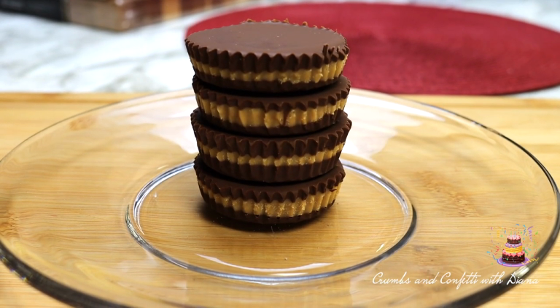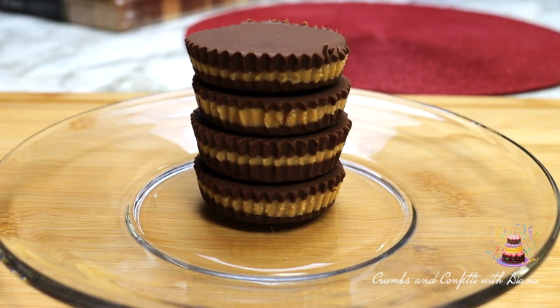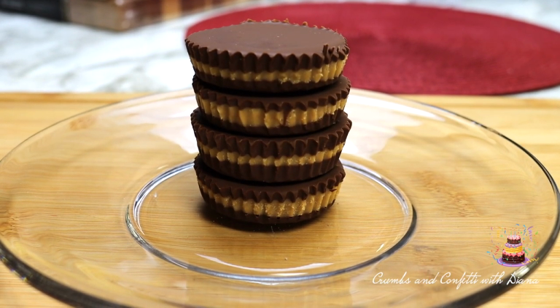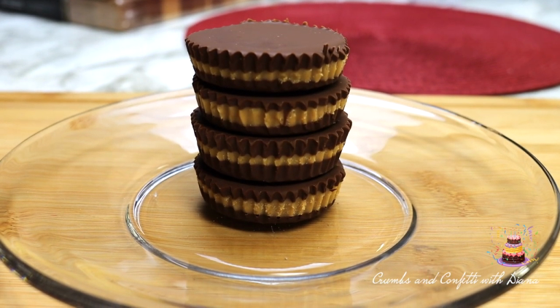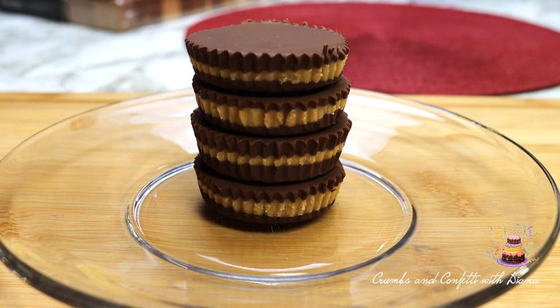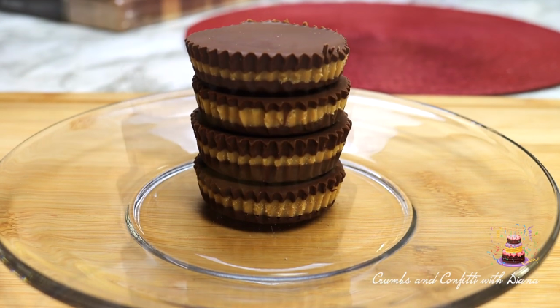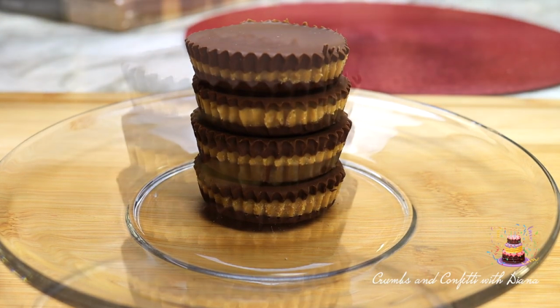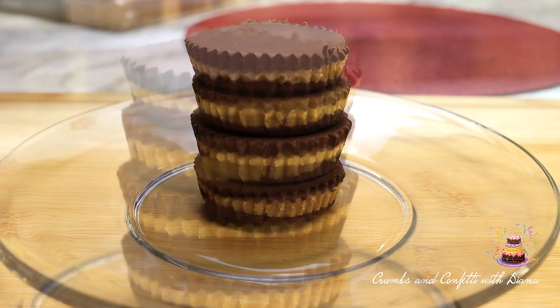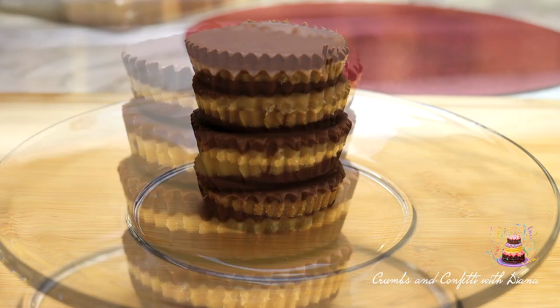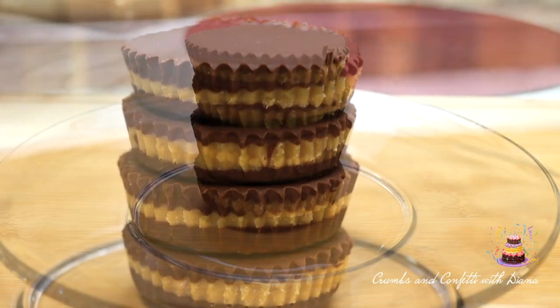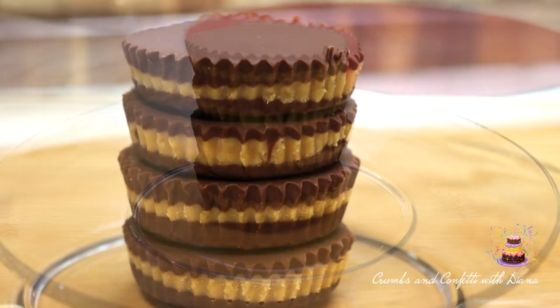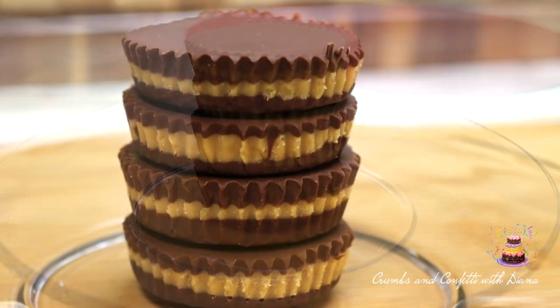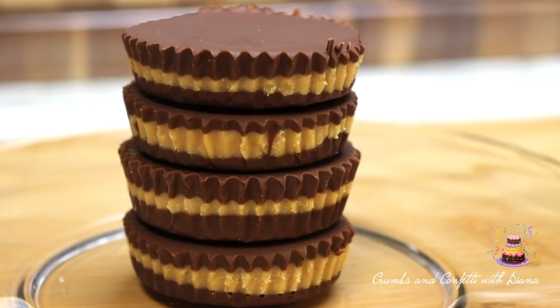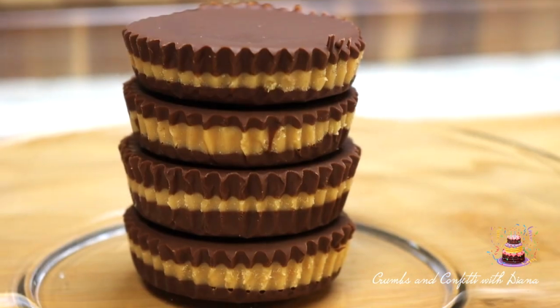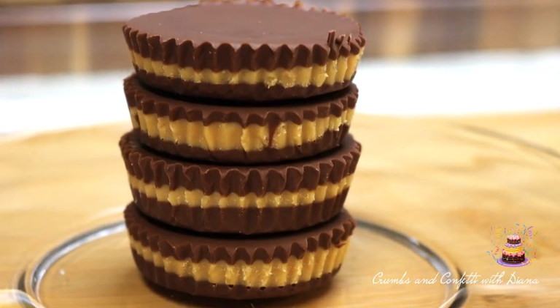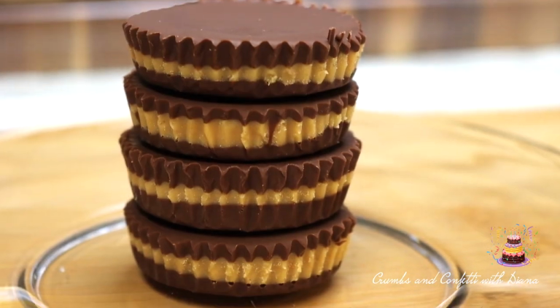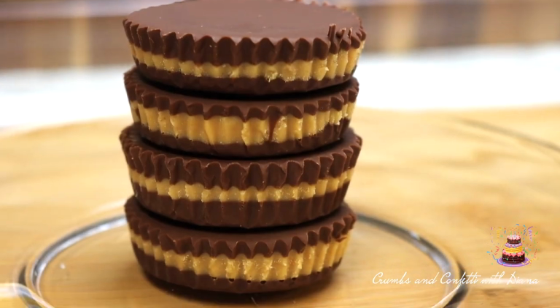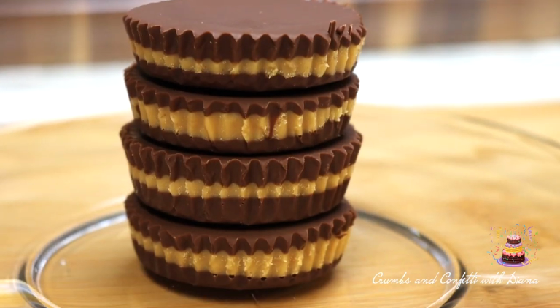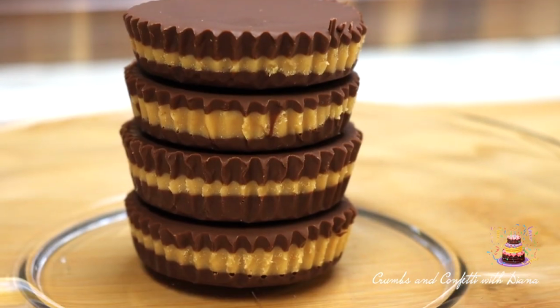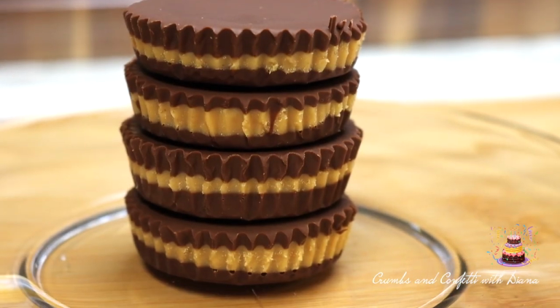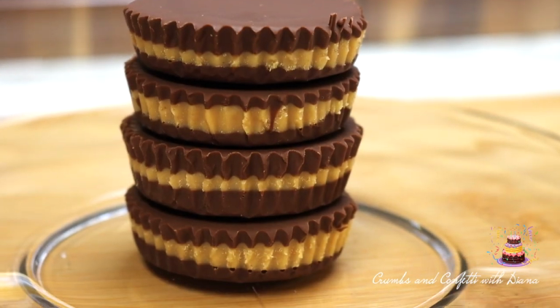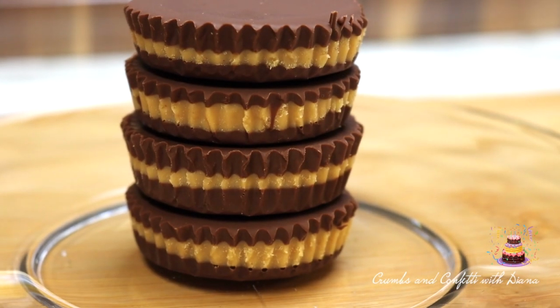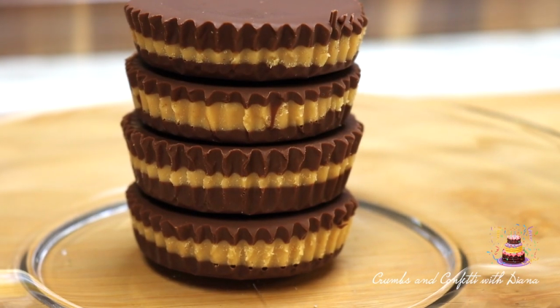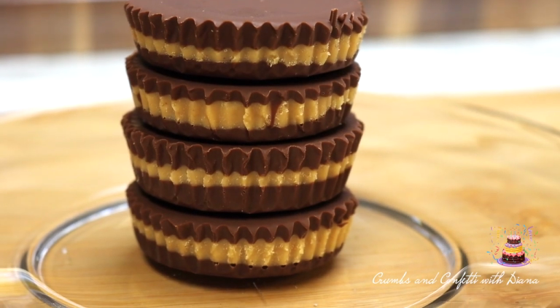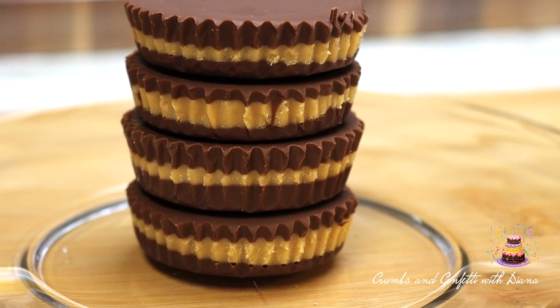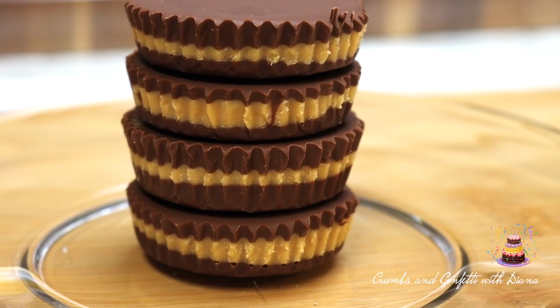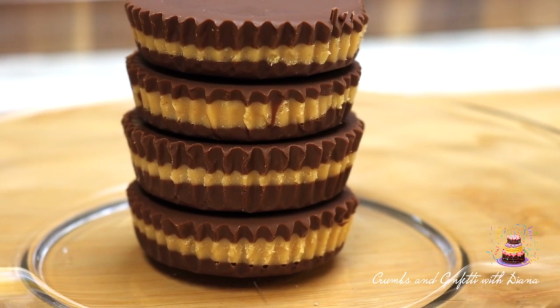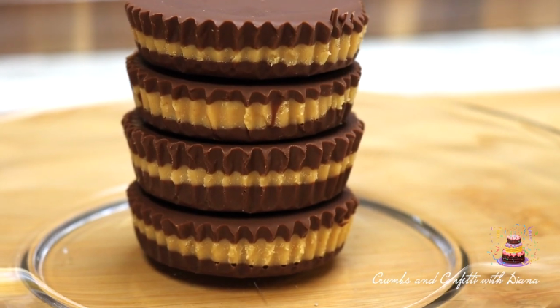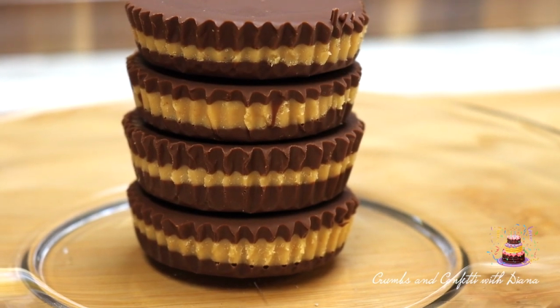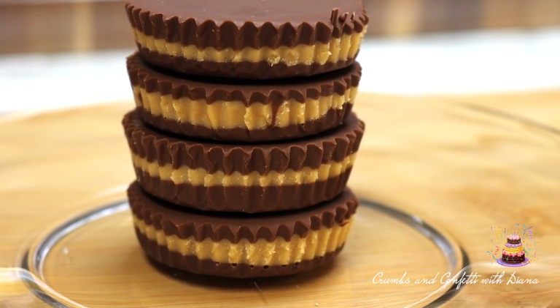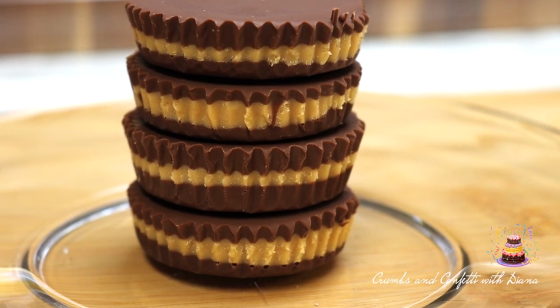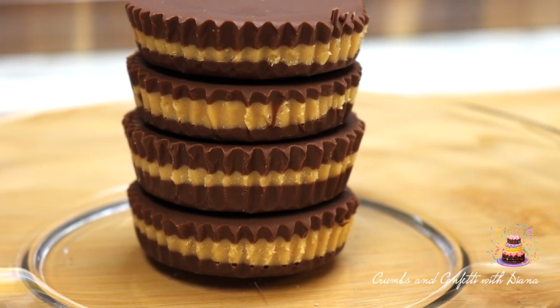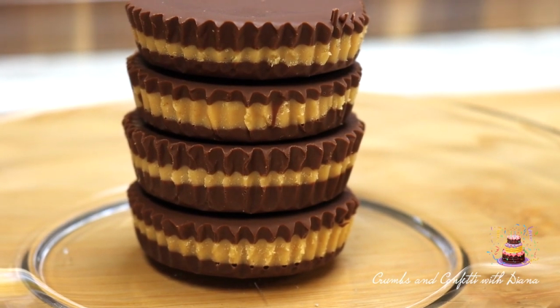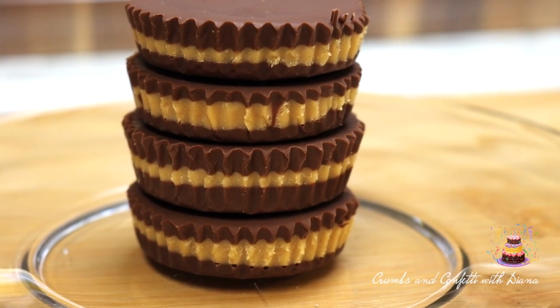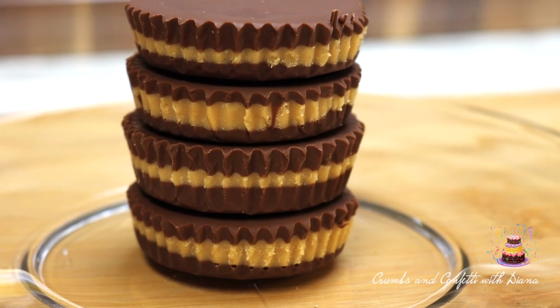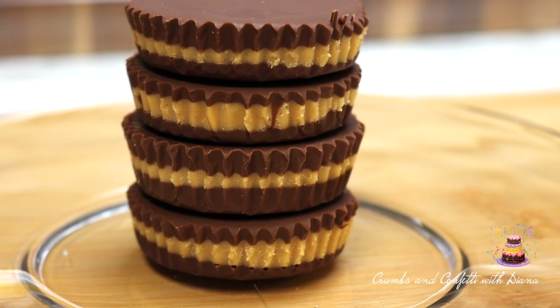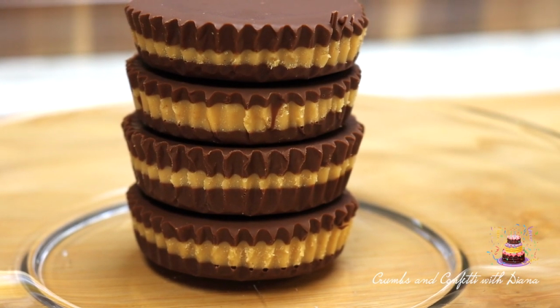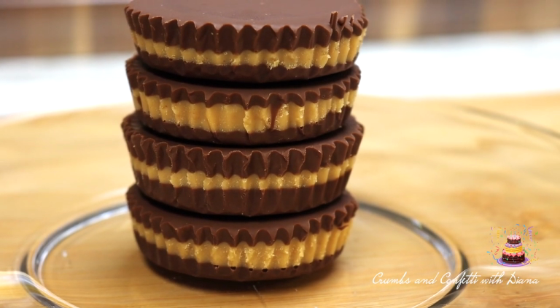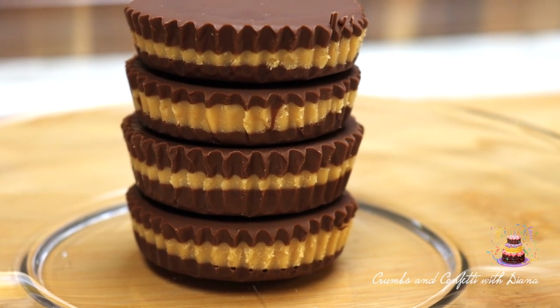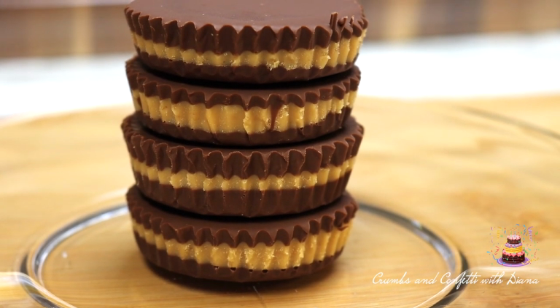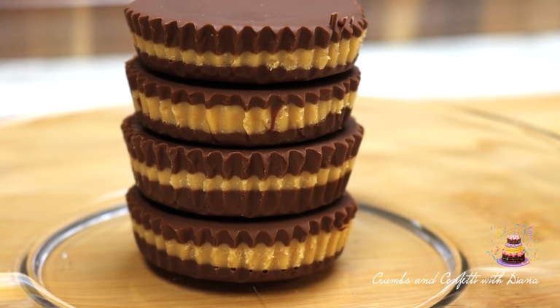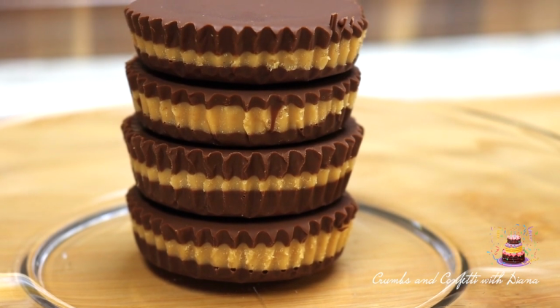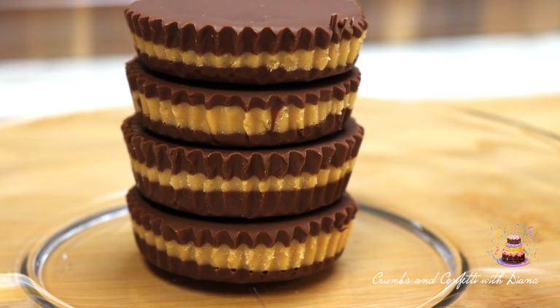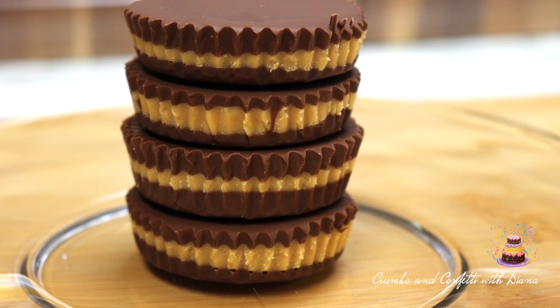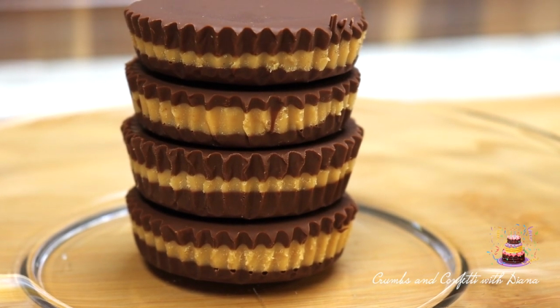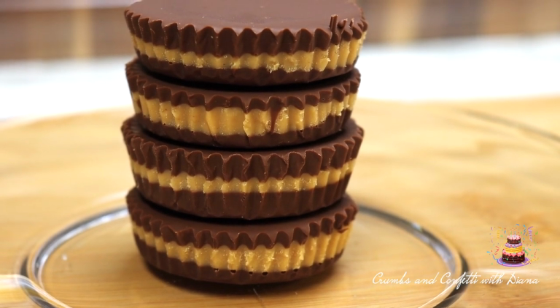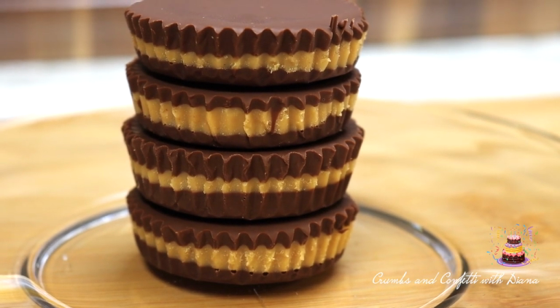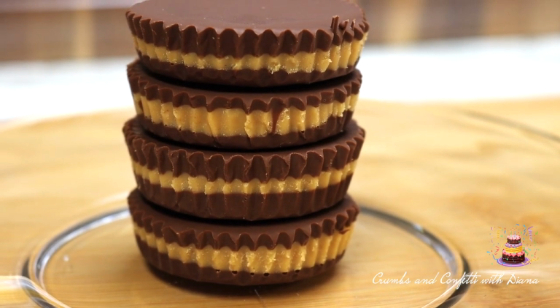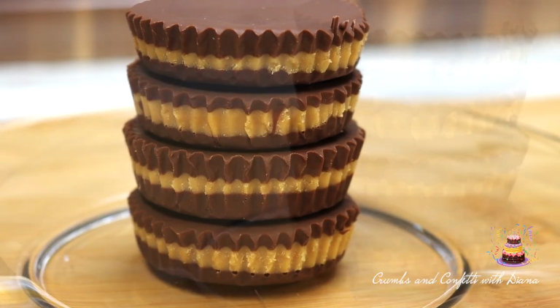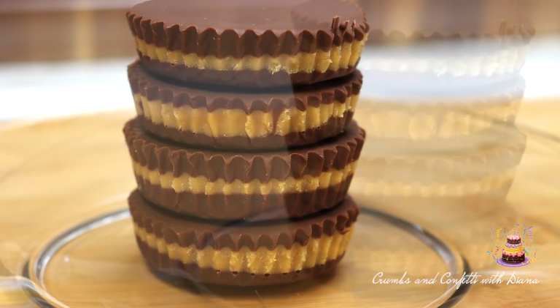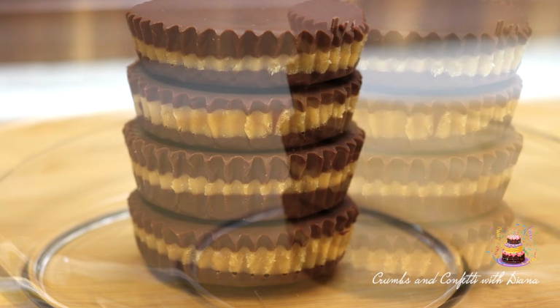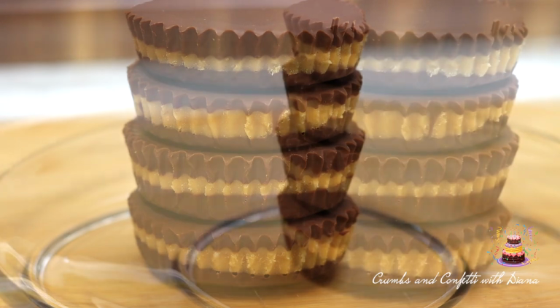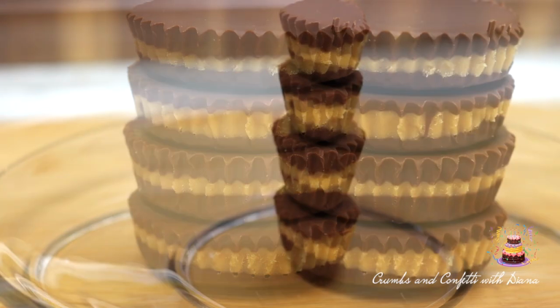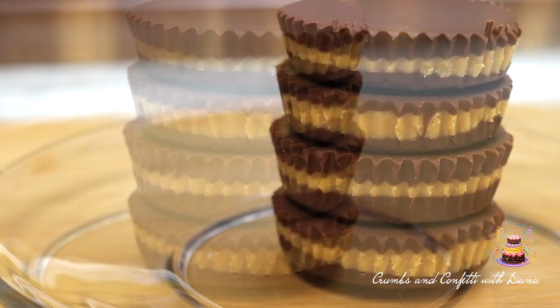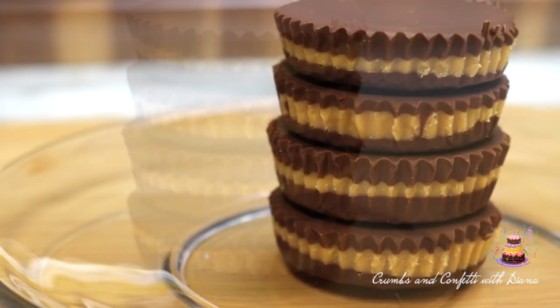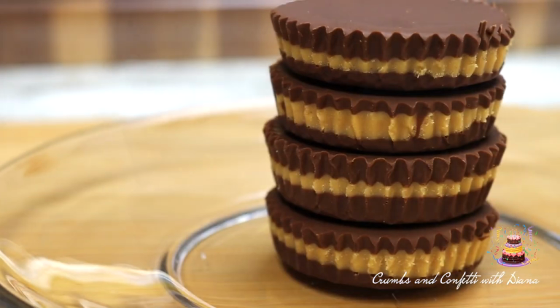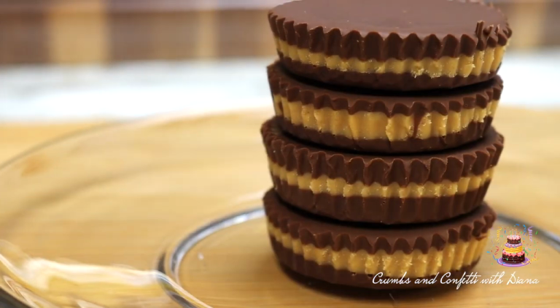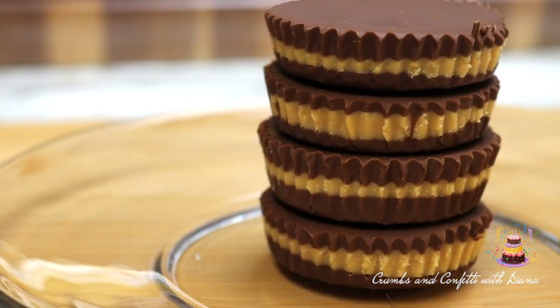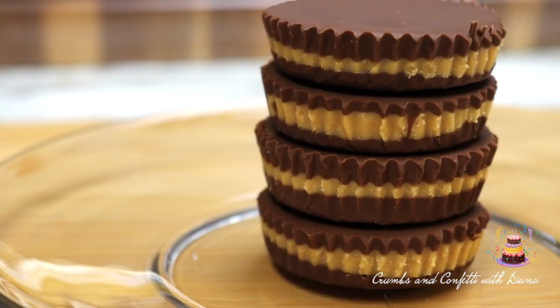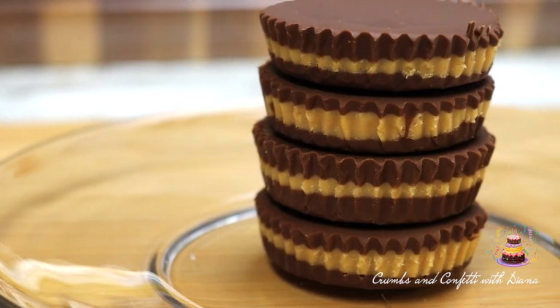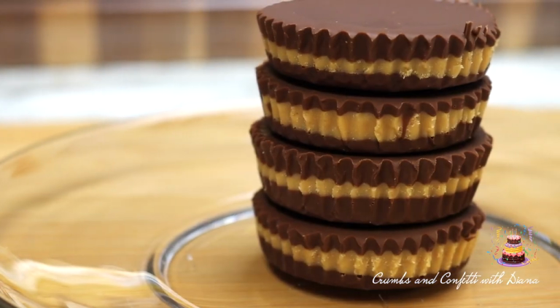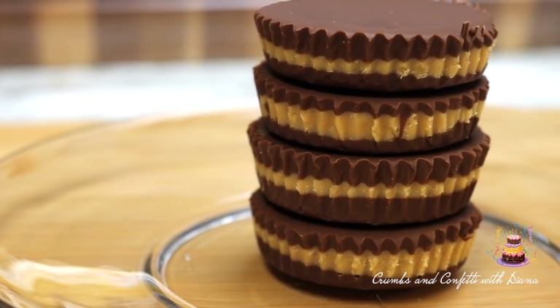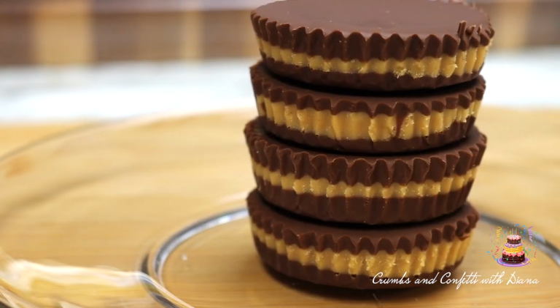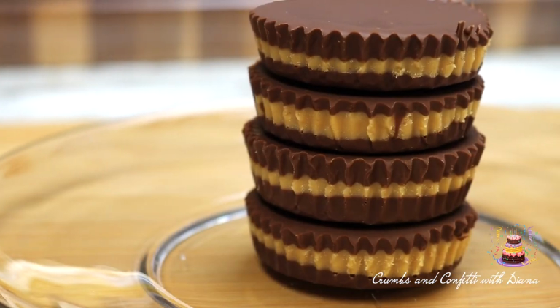The peanut butter mixture remains pretty soft while the chocolate firms up and has a bit of a crunch to it, which I like.